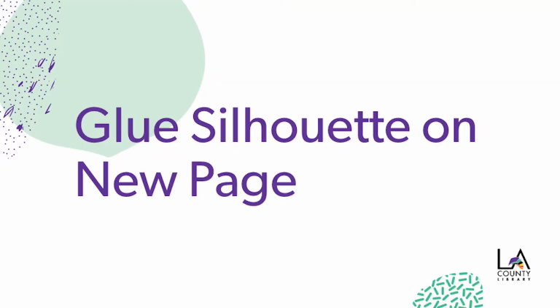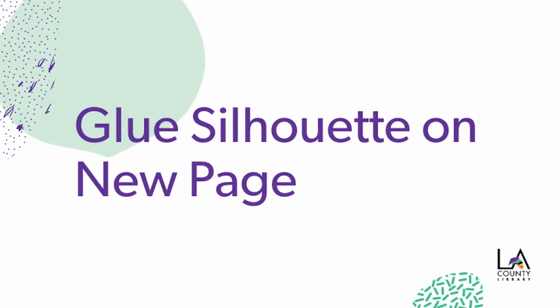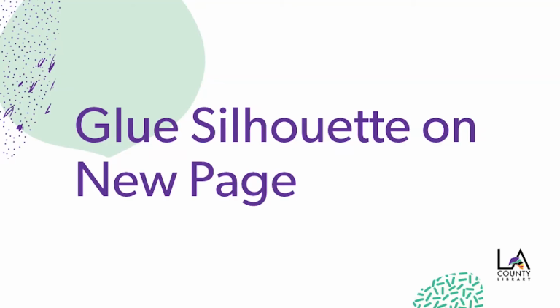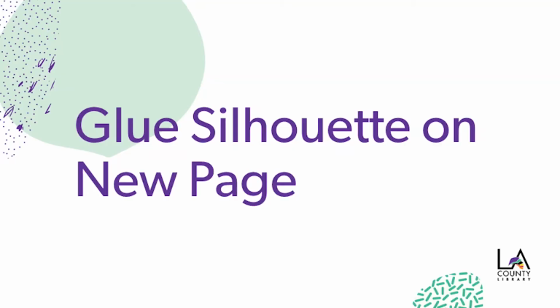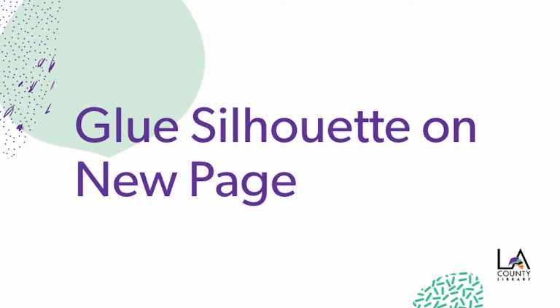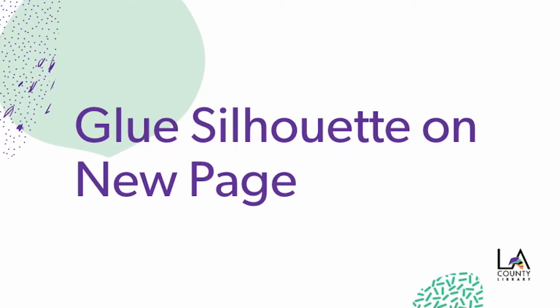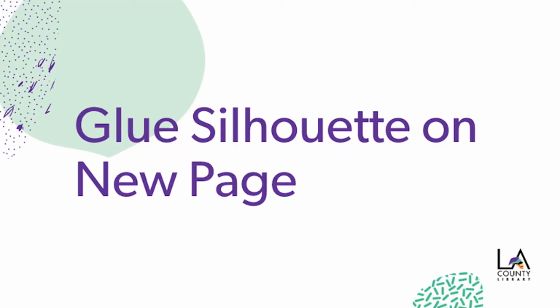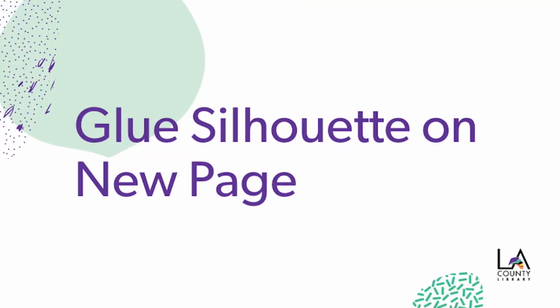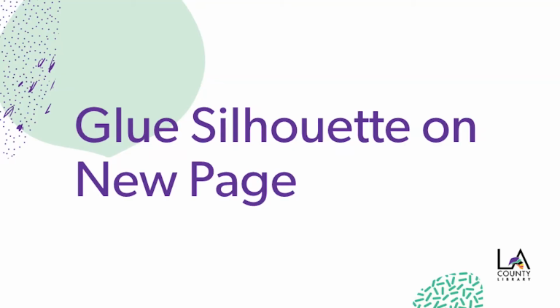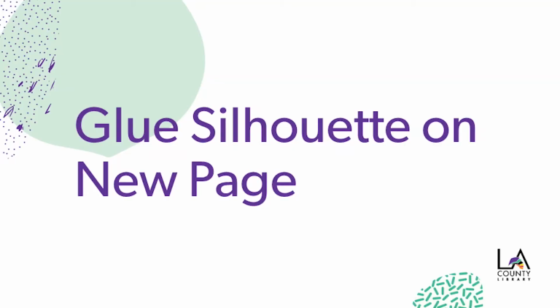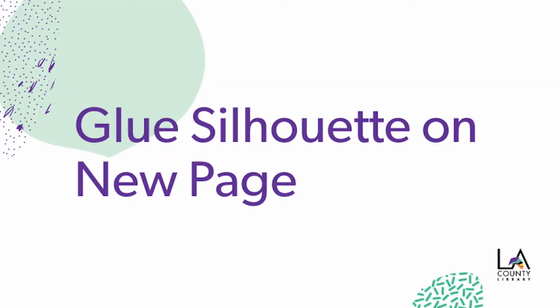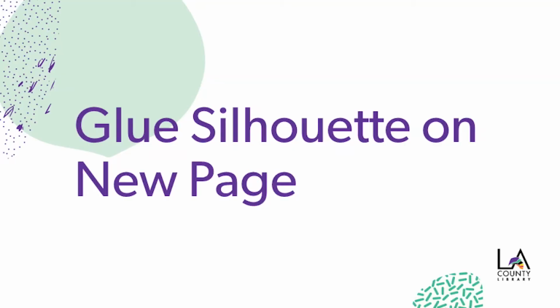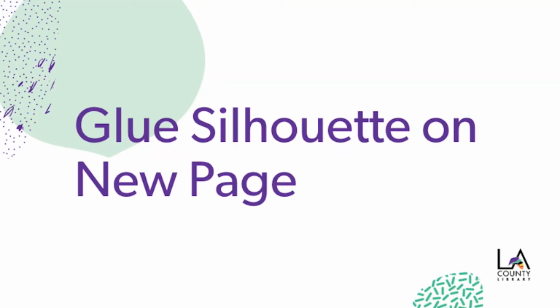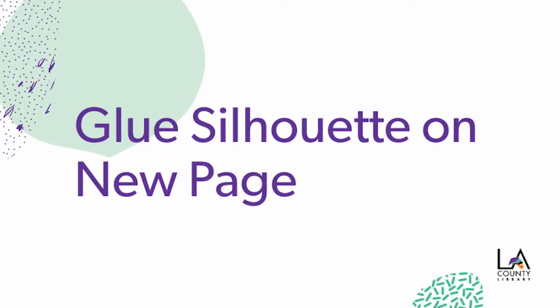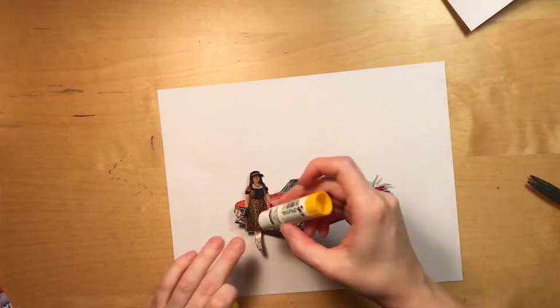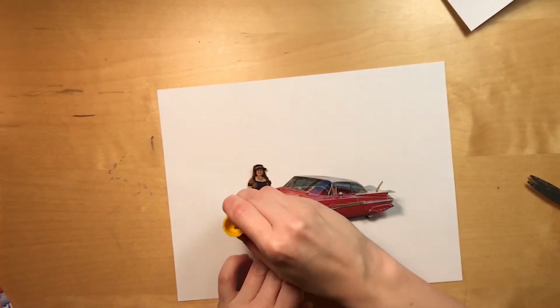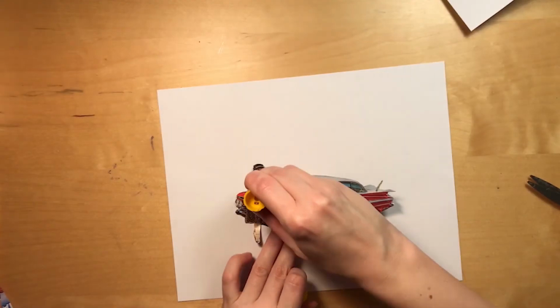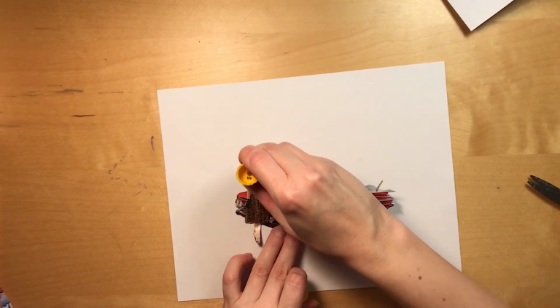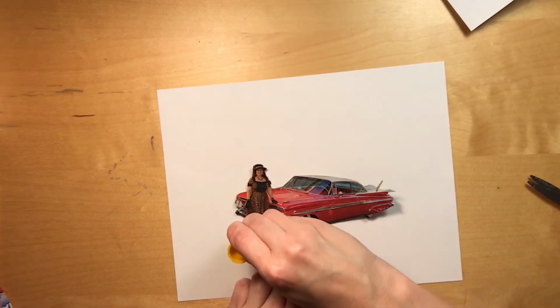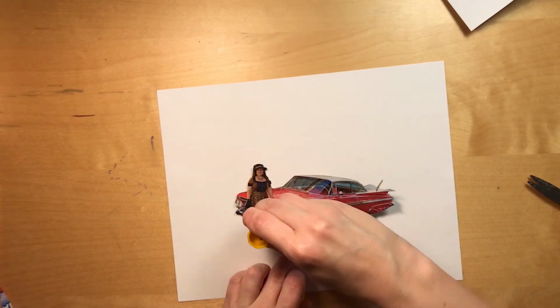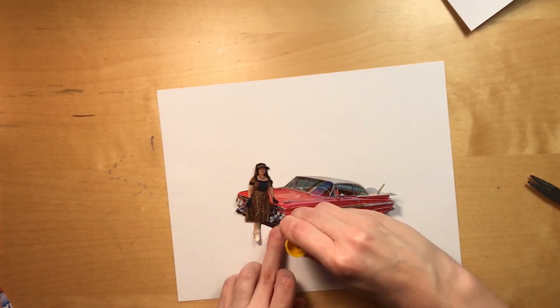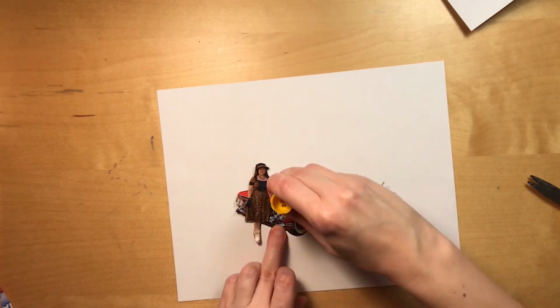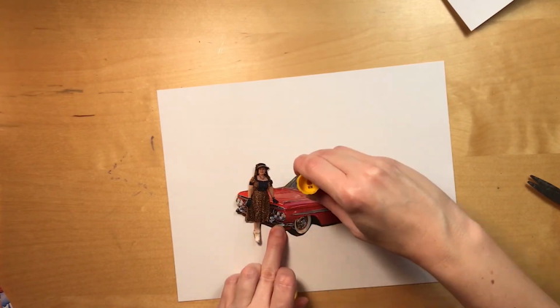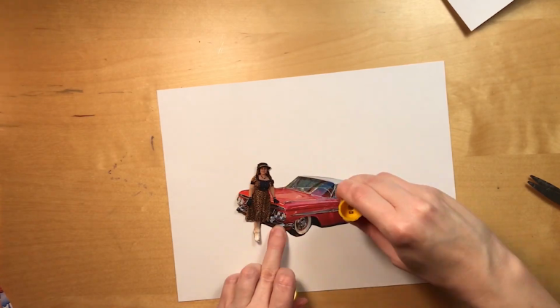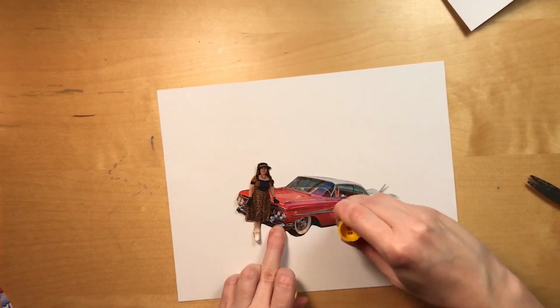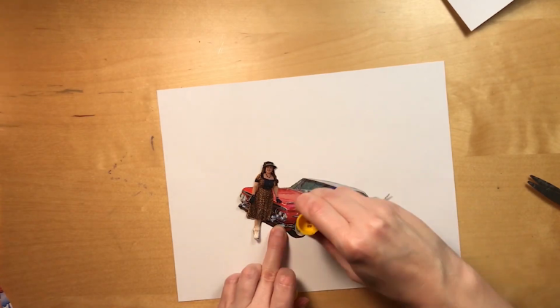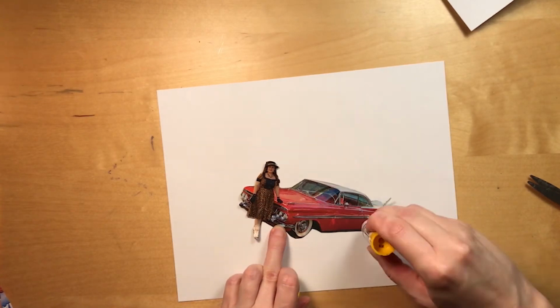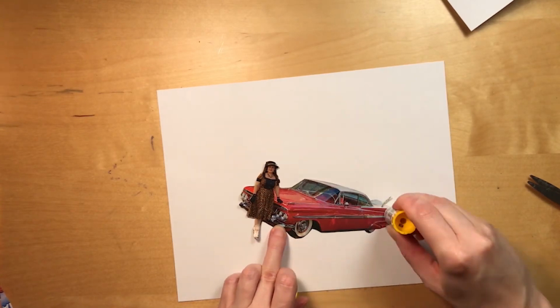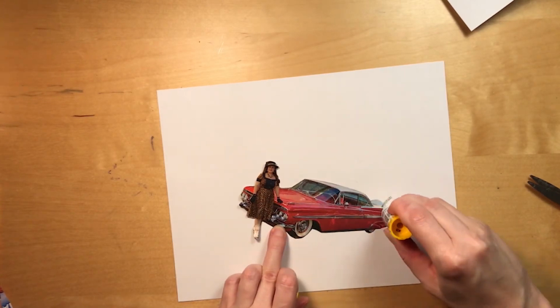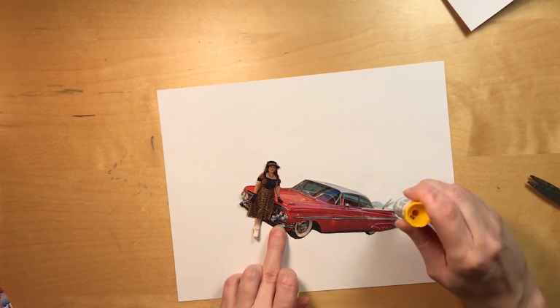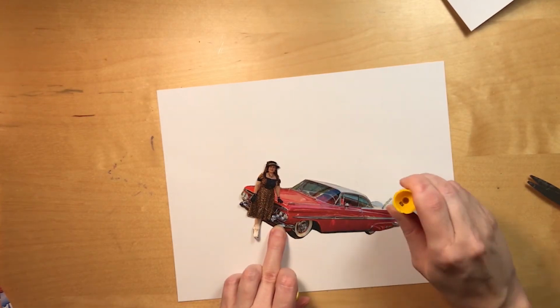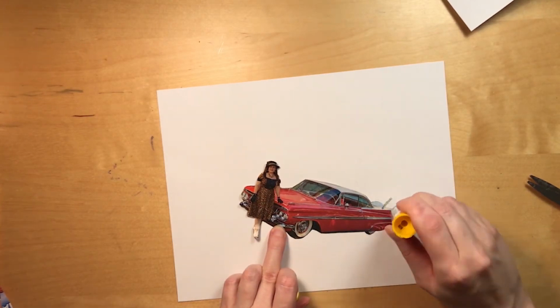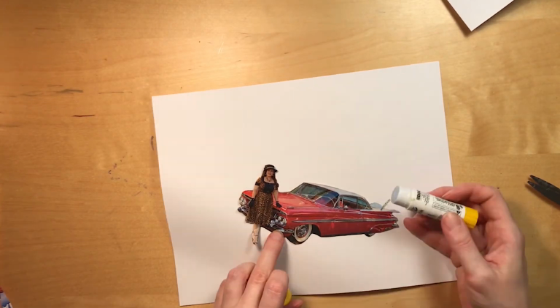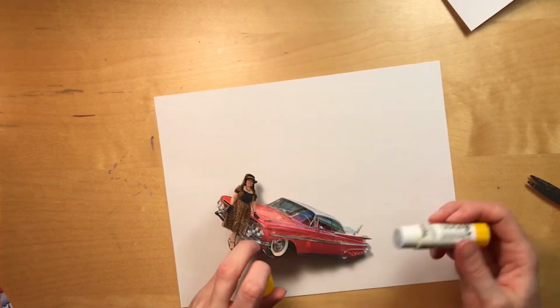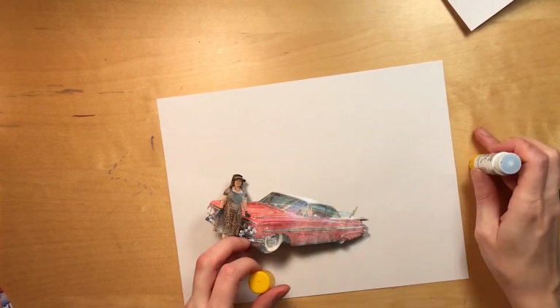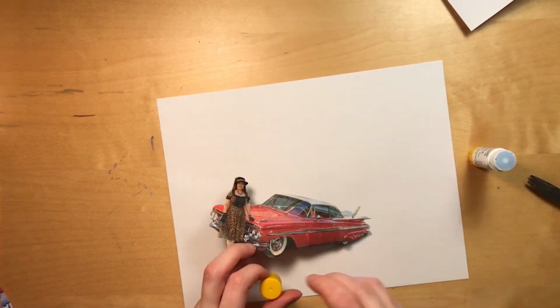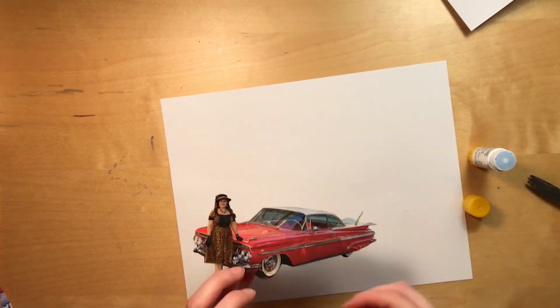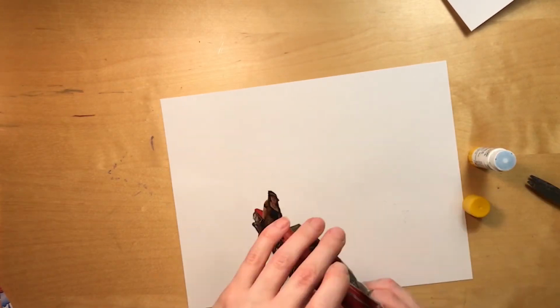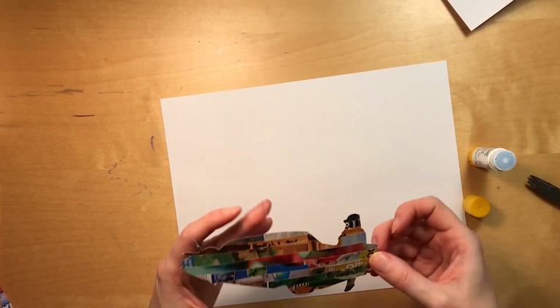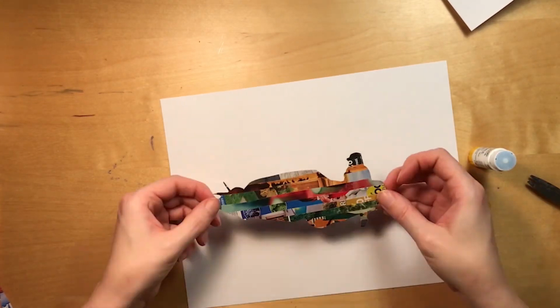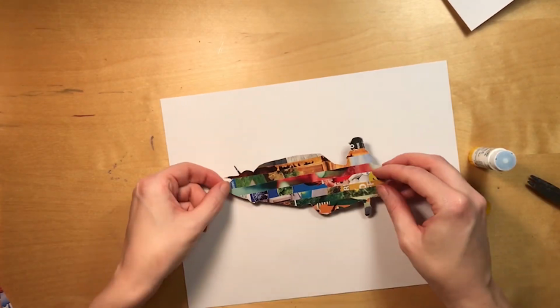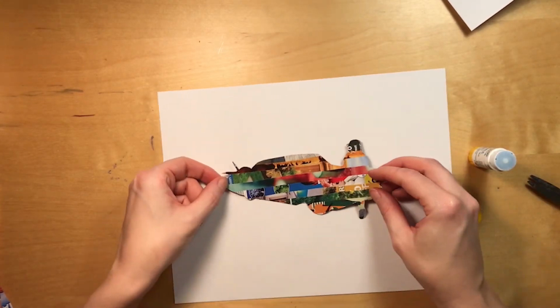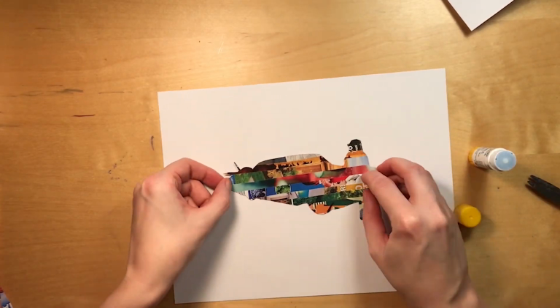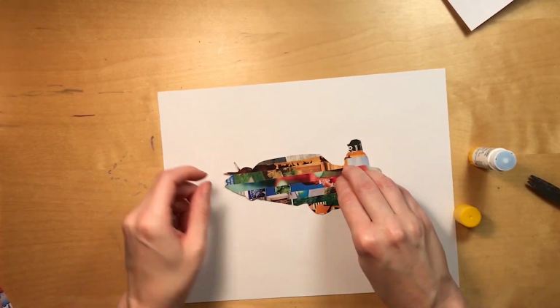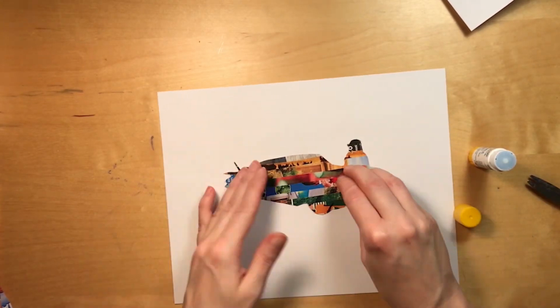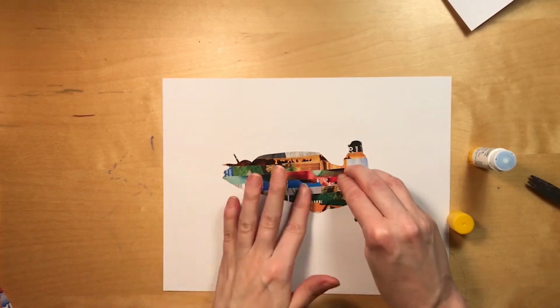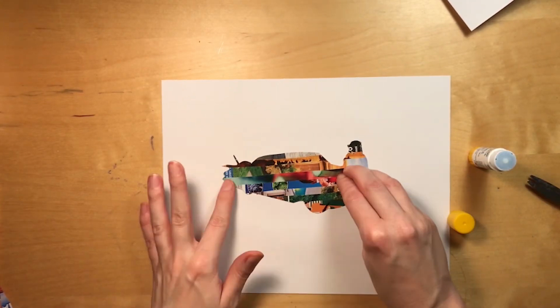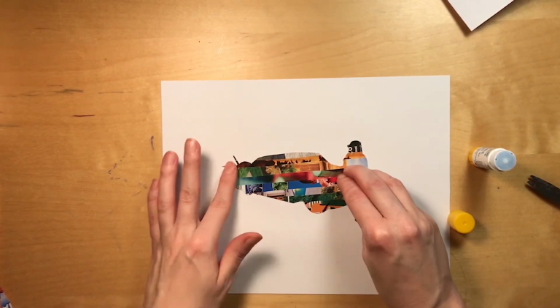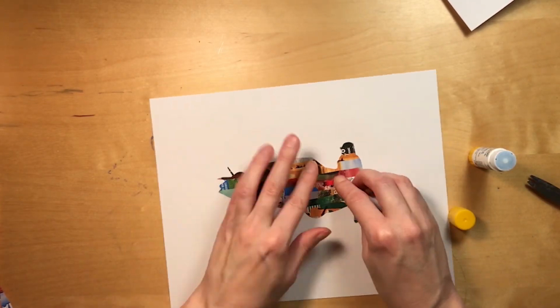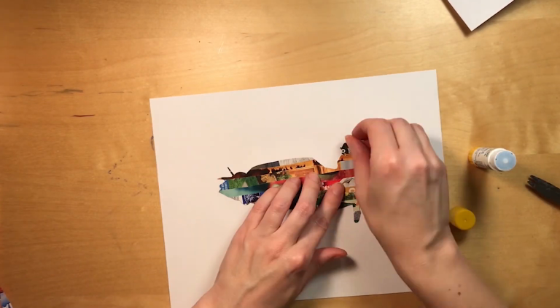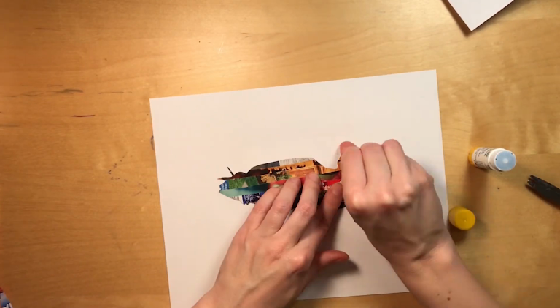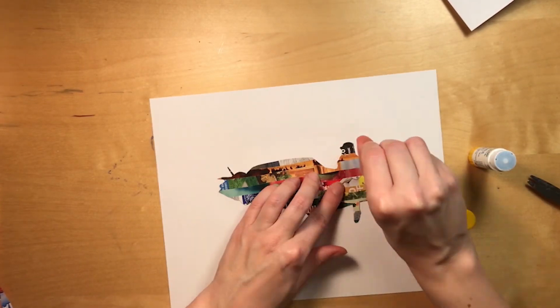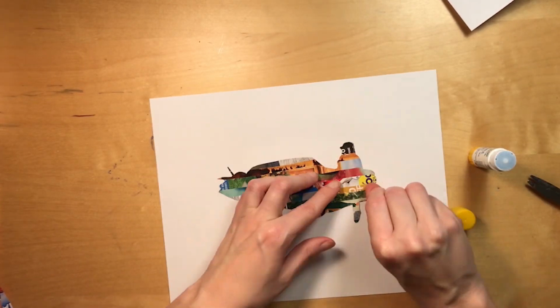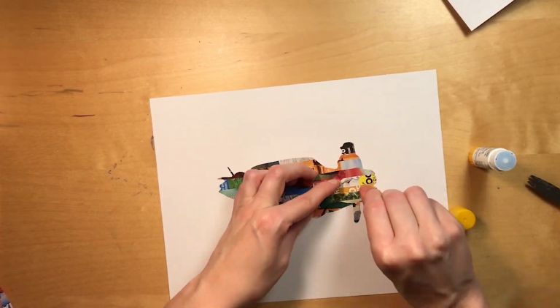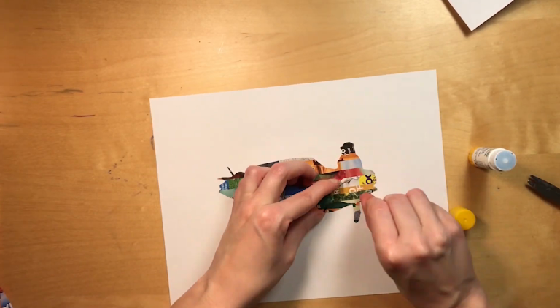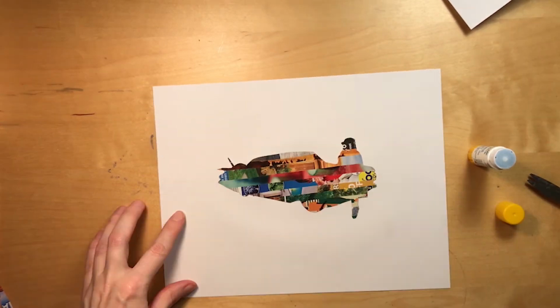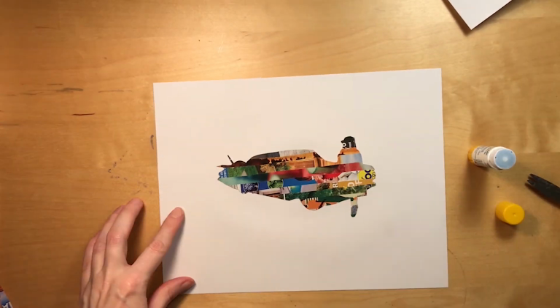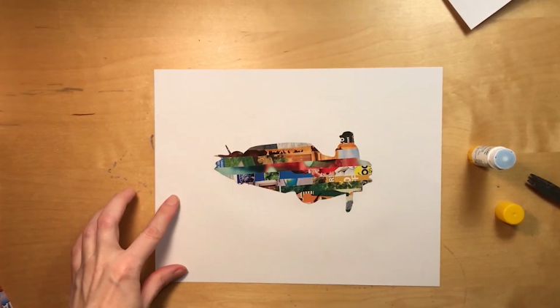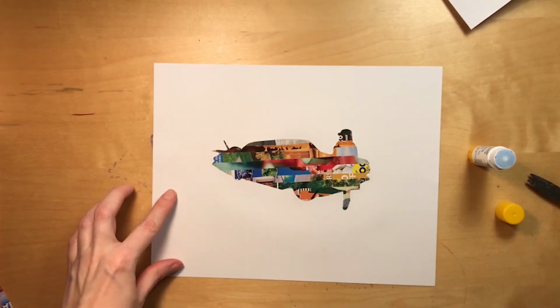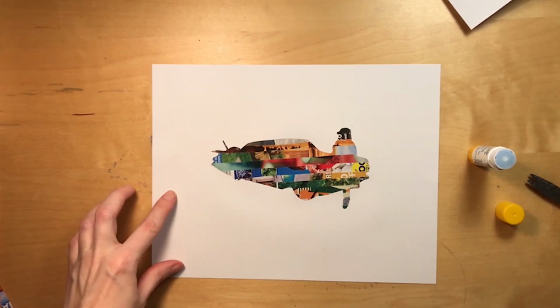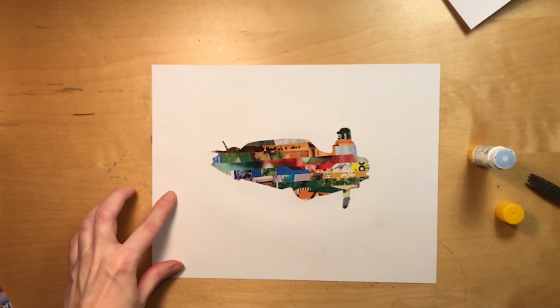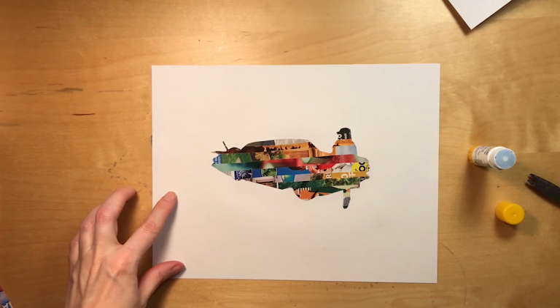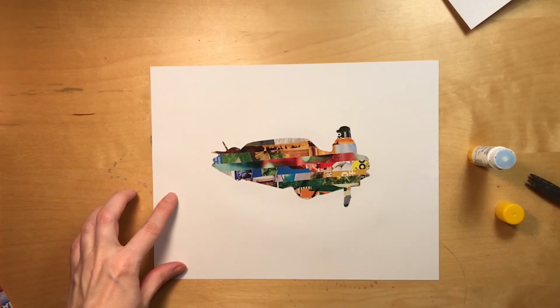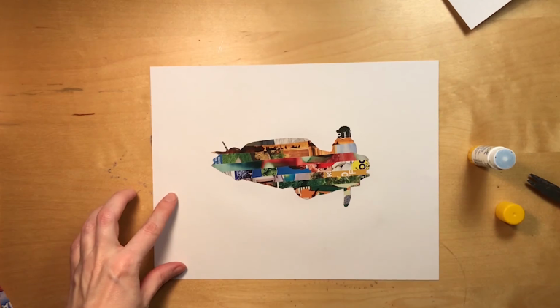Sixth, glue the silhouette on a blank sheet of paper. You can hang your finished silhouette on the wall or frame it for a unique addition to your room.